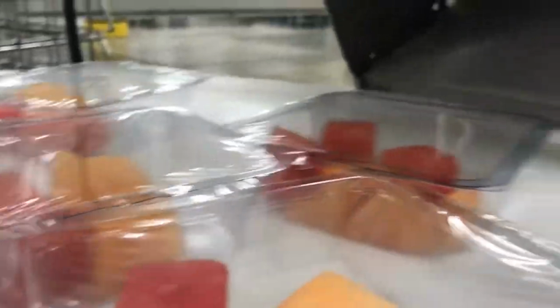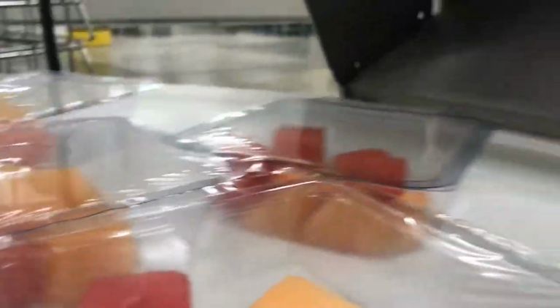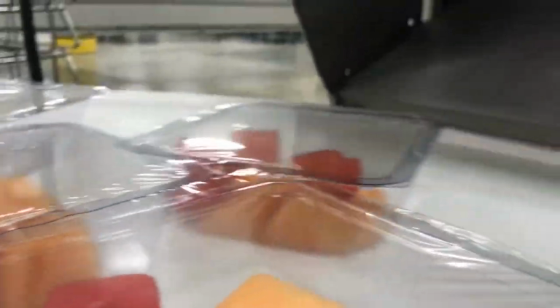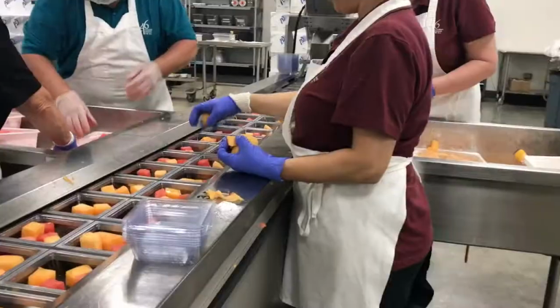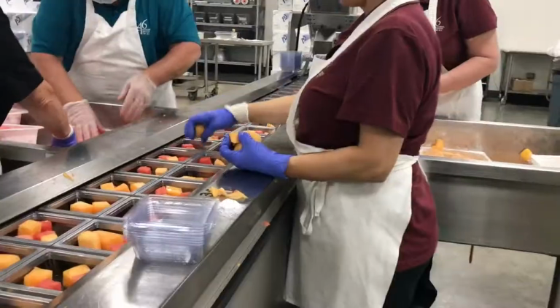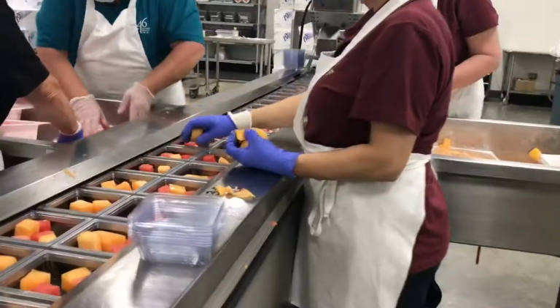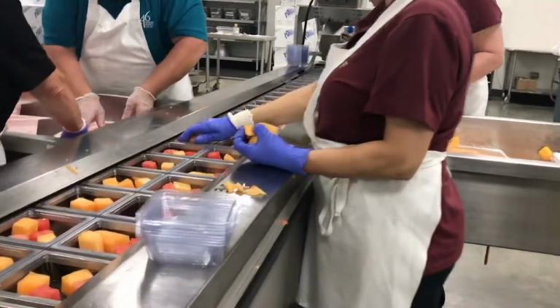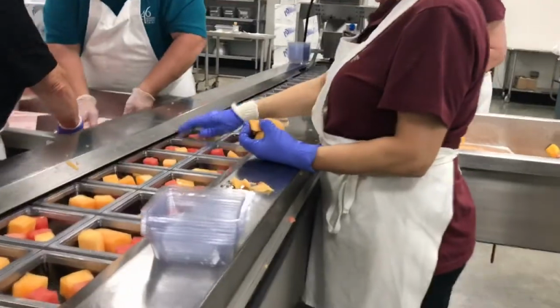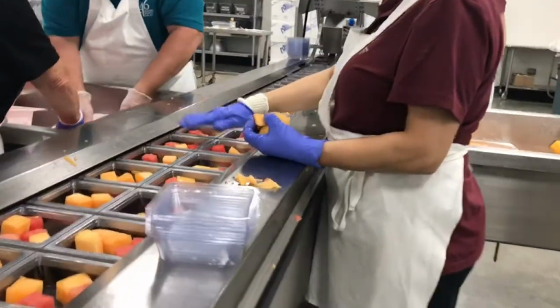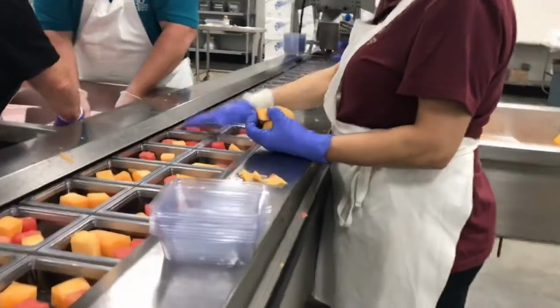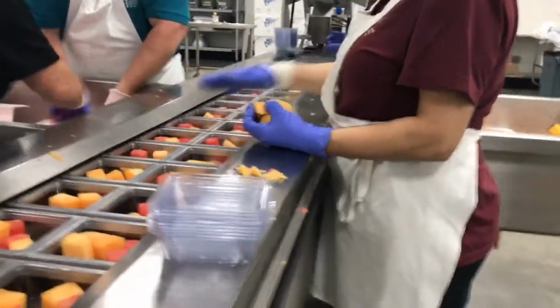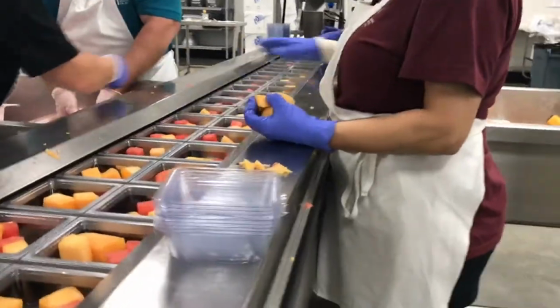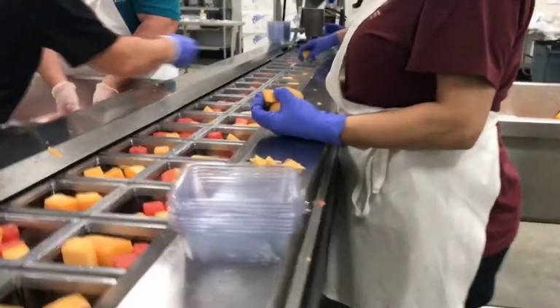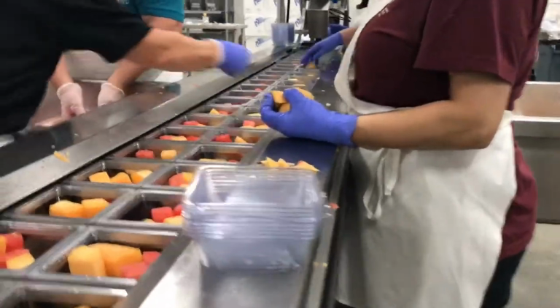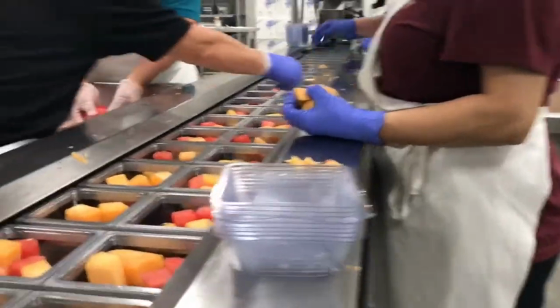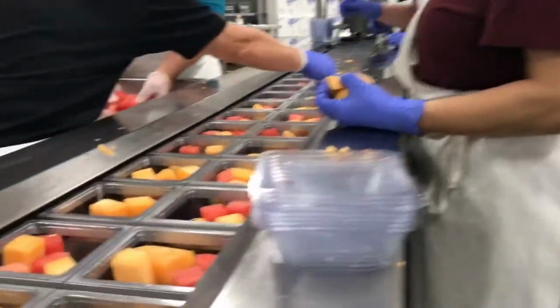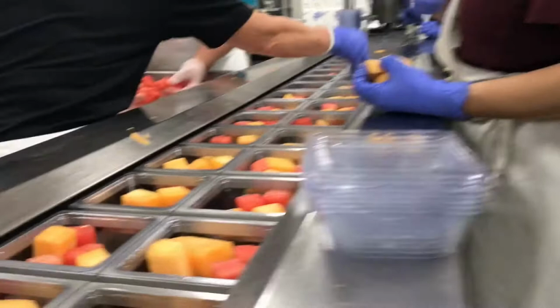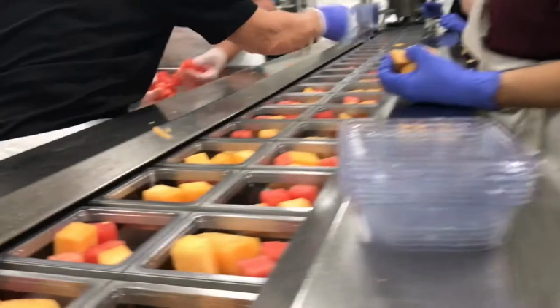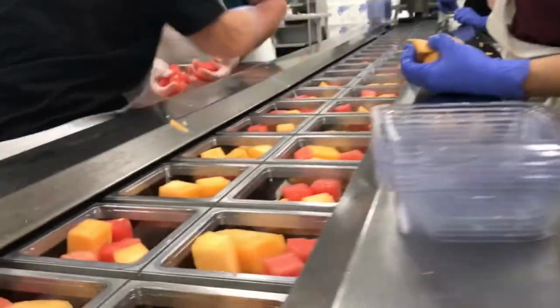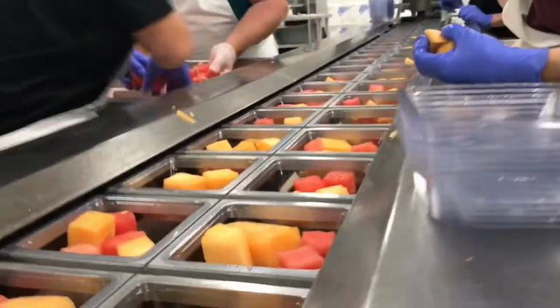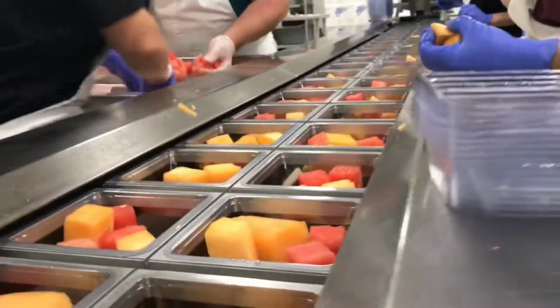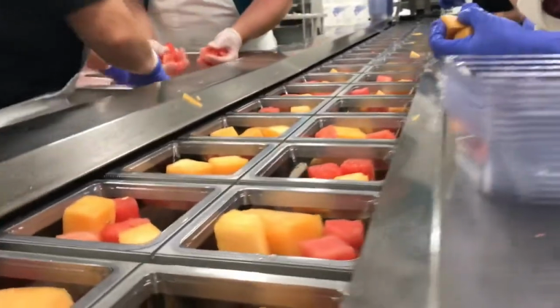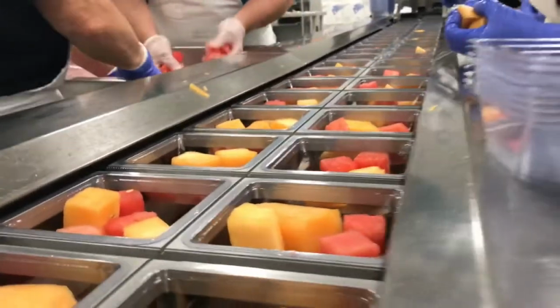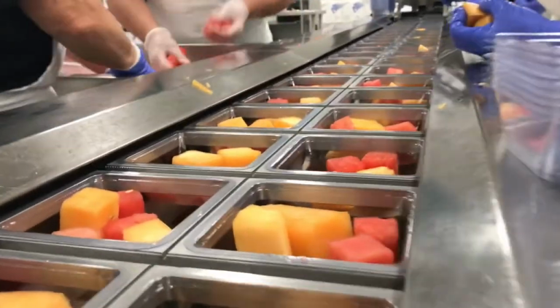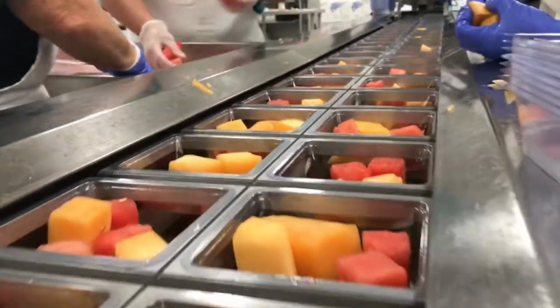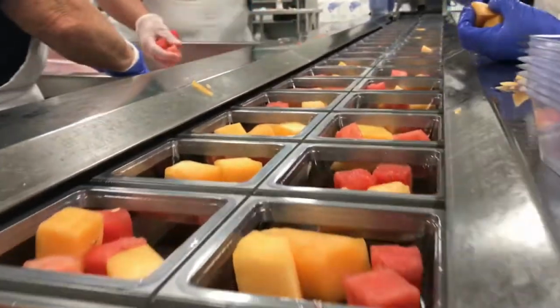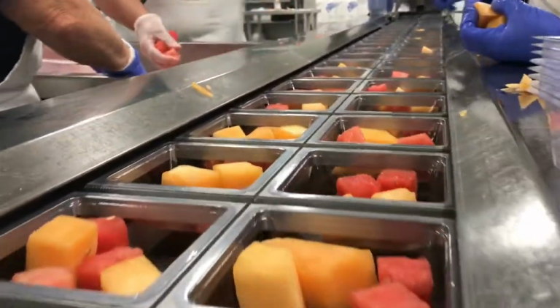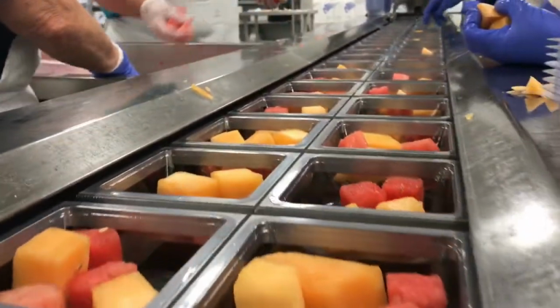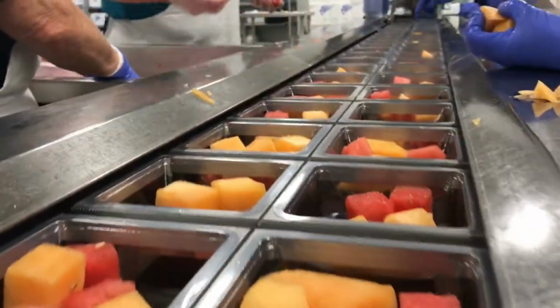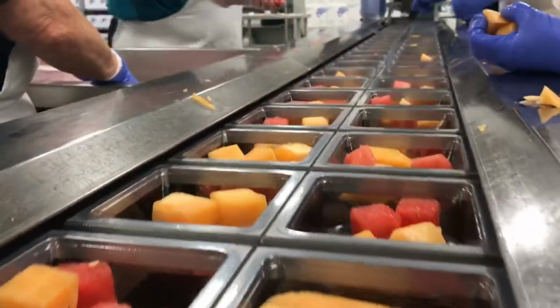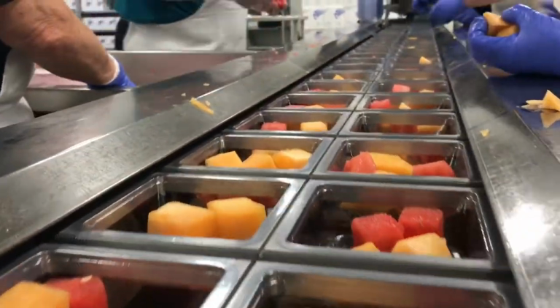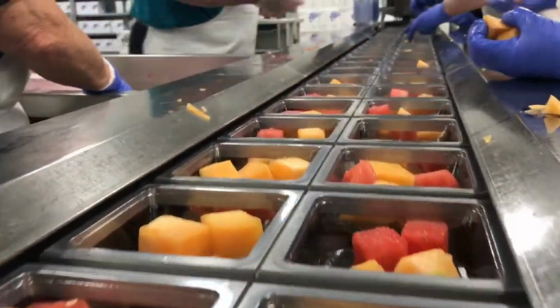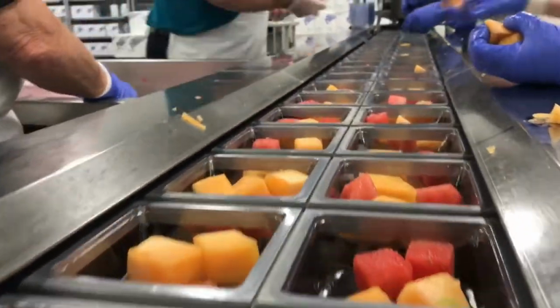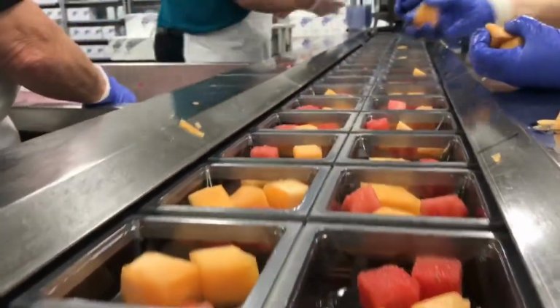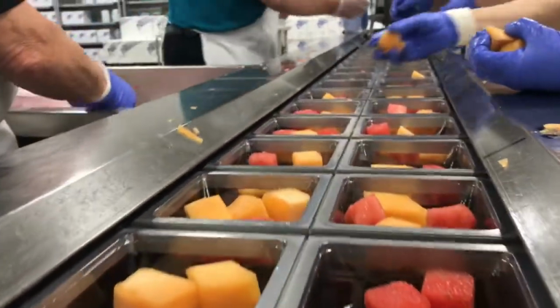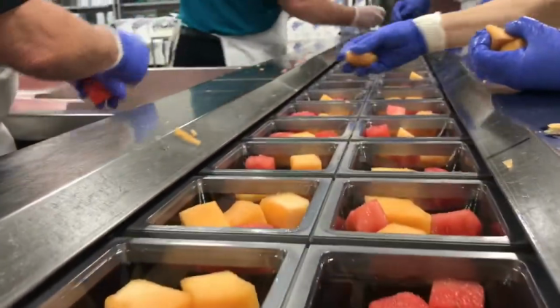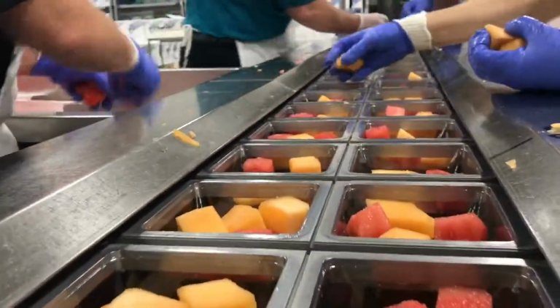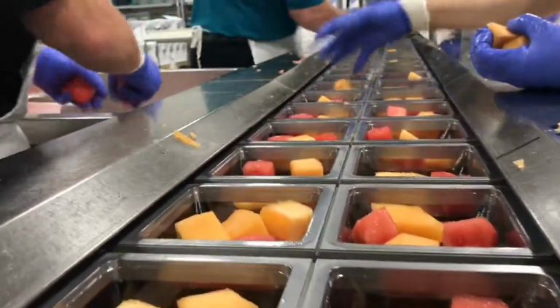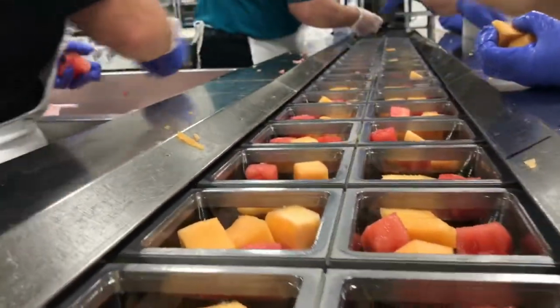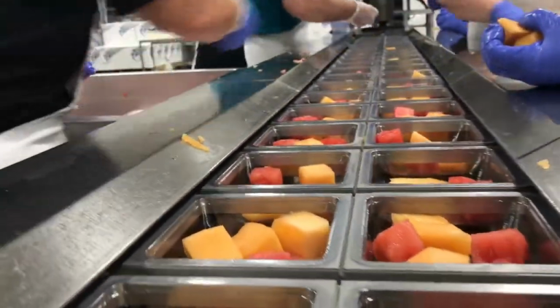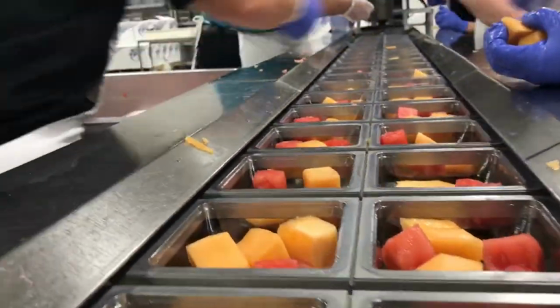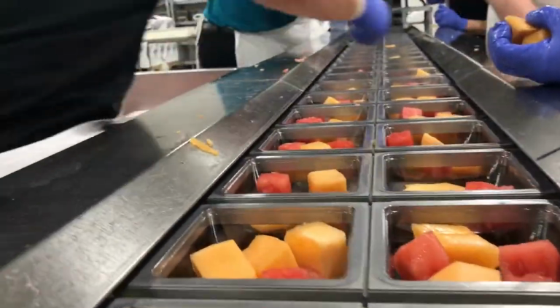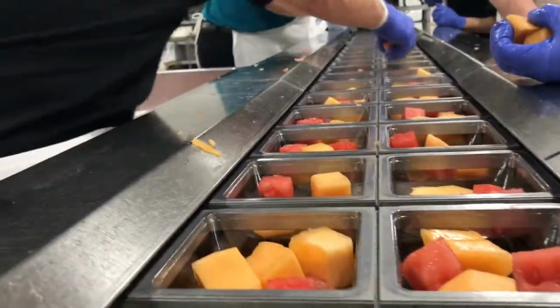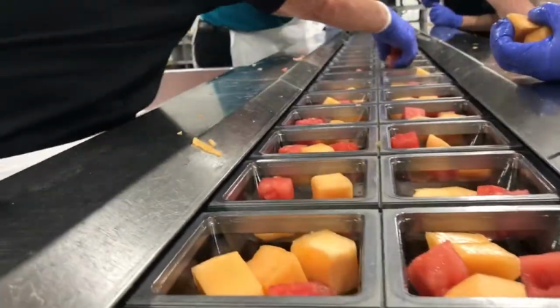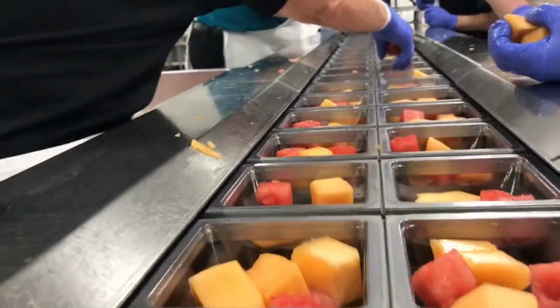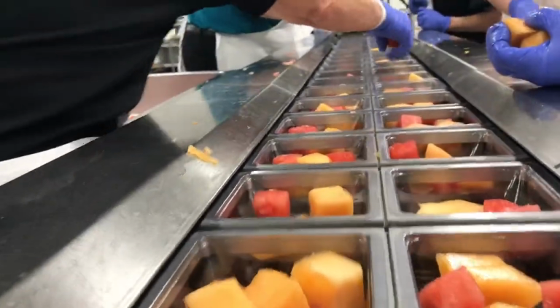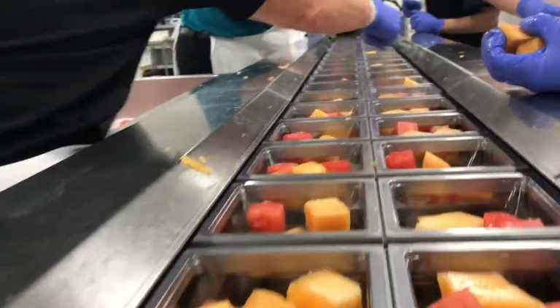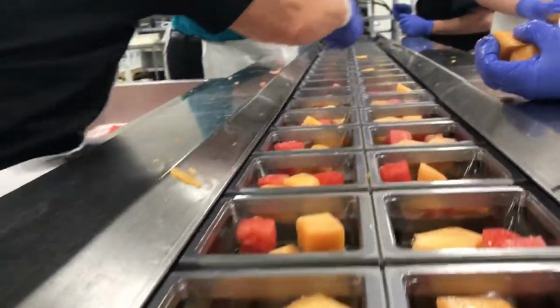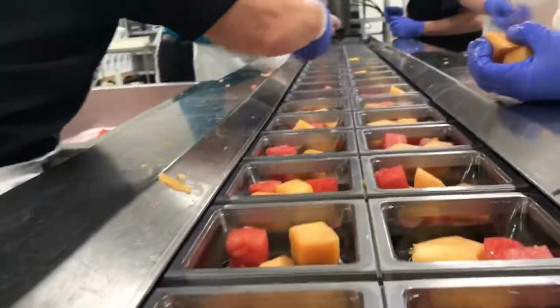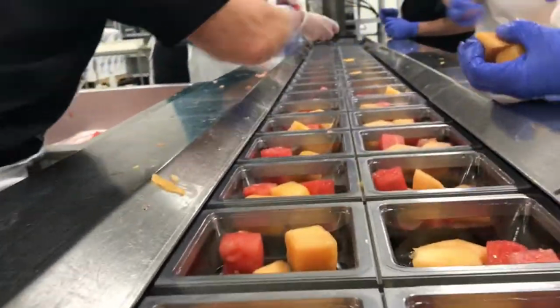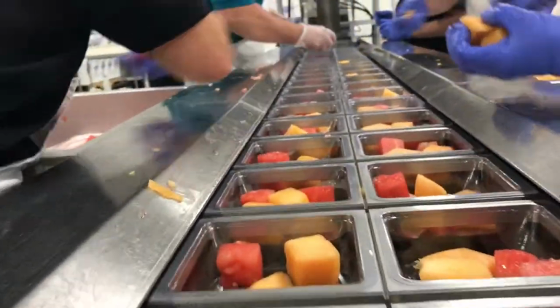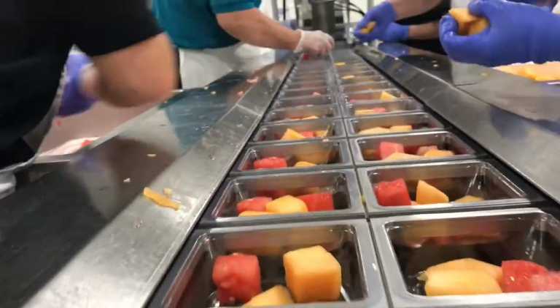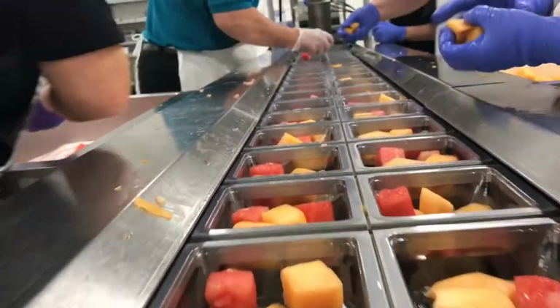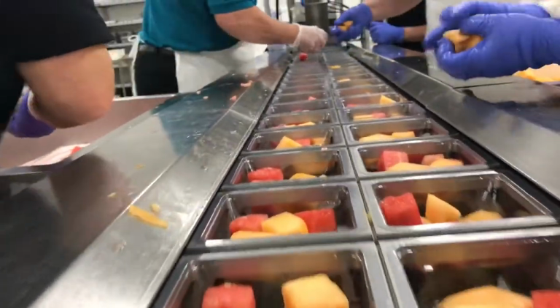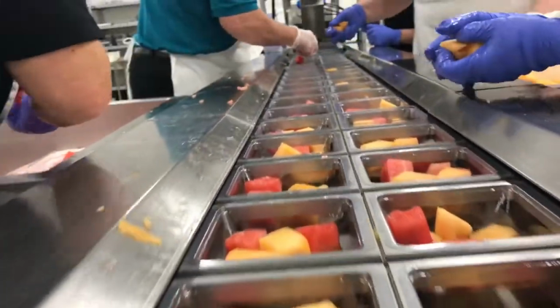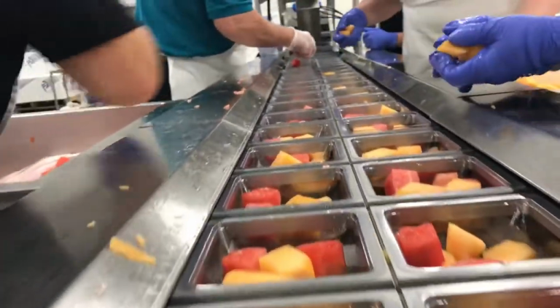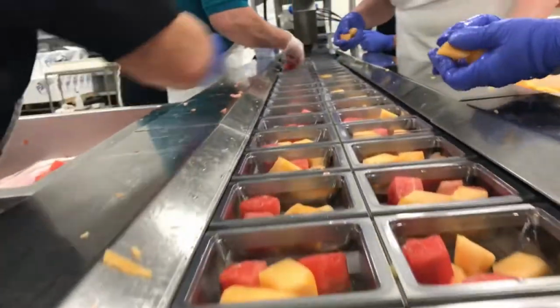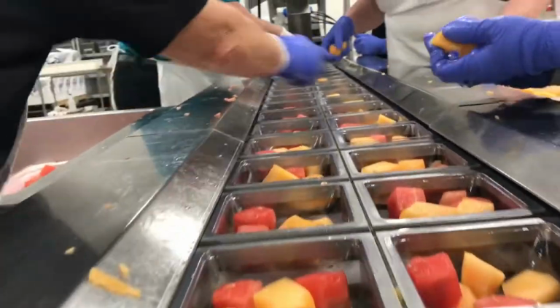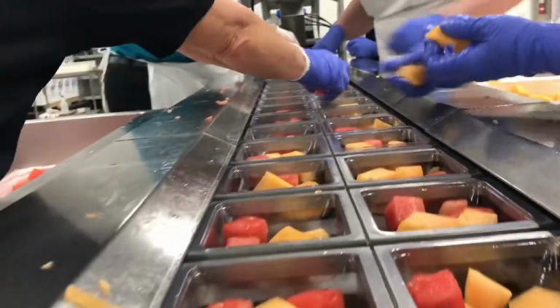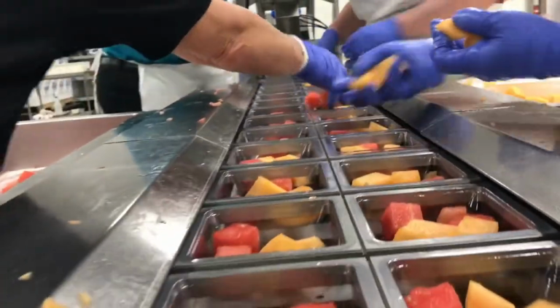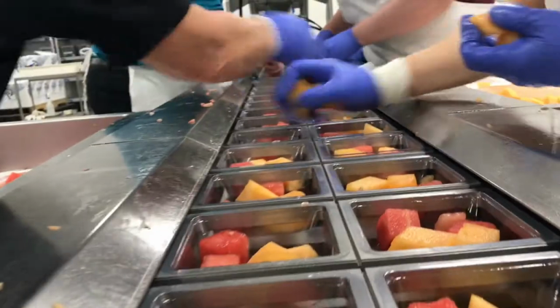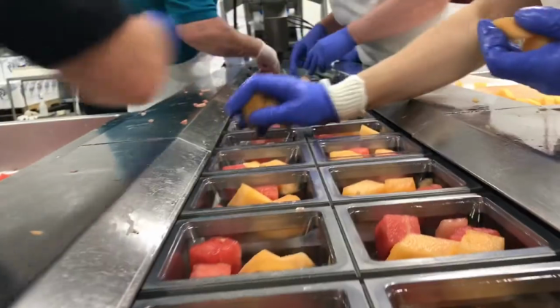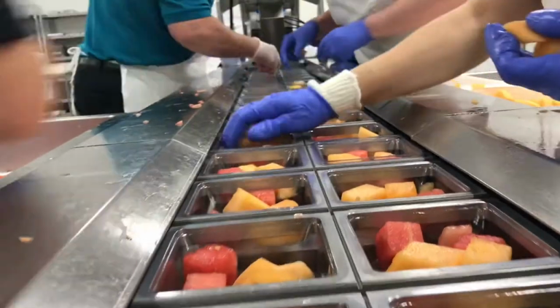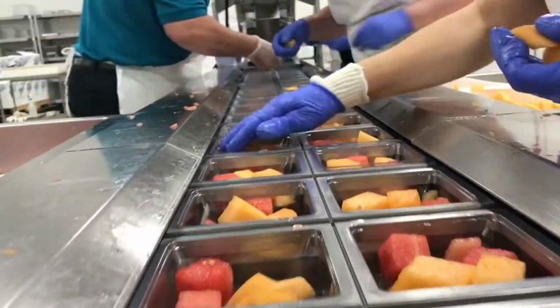Fresh melons we incorporated this year — fresh watermelon and cantaloupe — seems to be very popular. We're offering it once a week for the students.